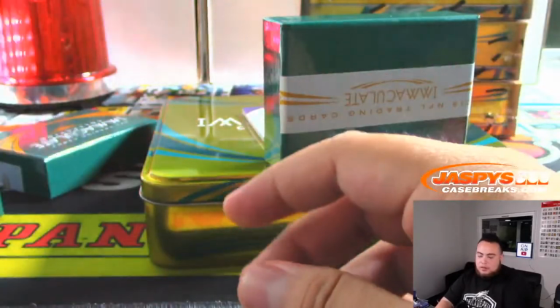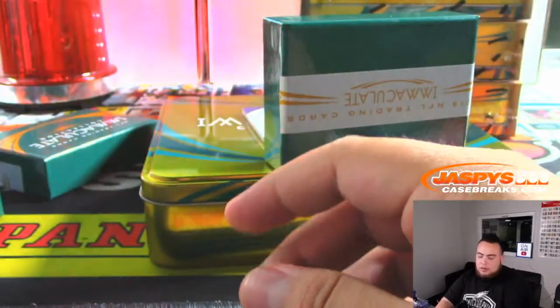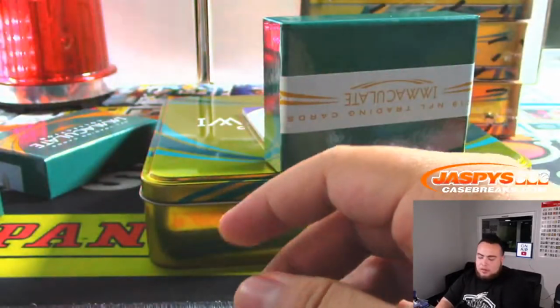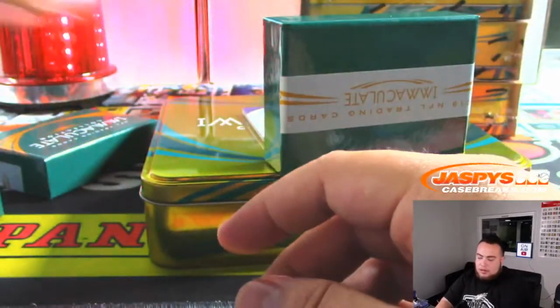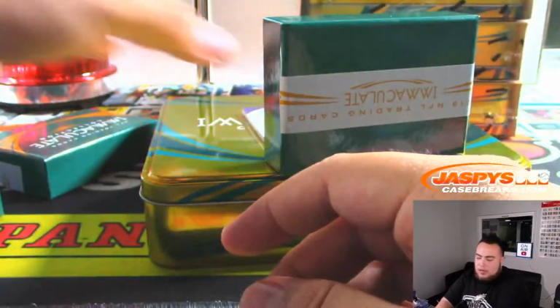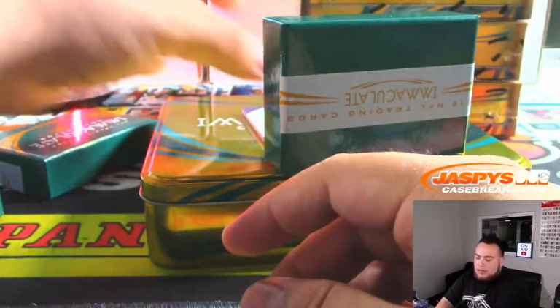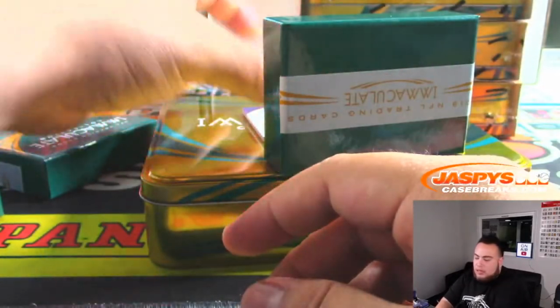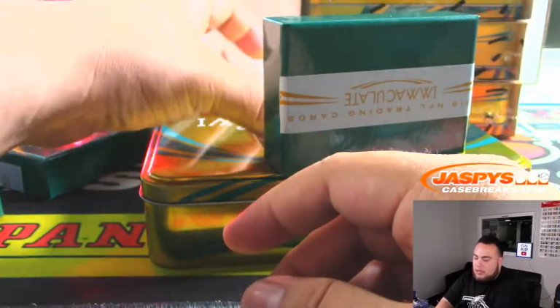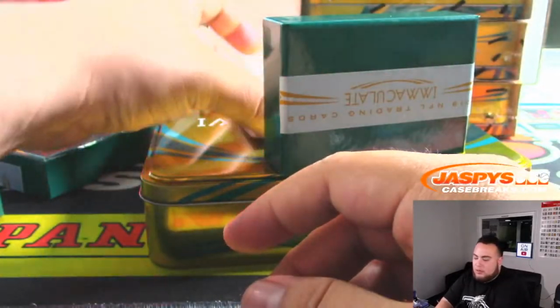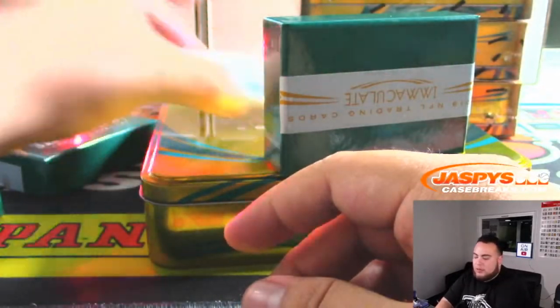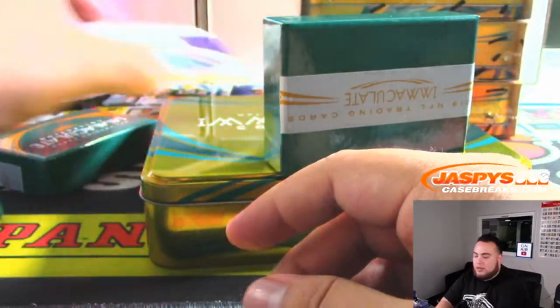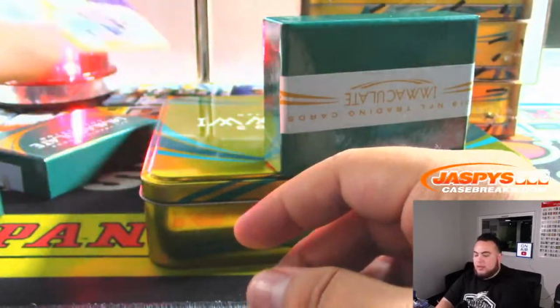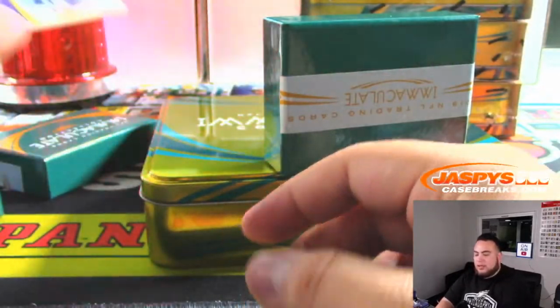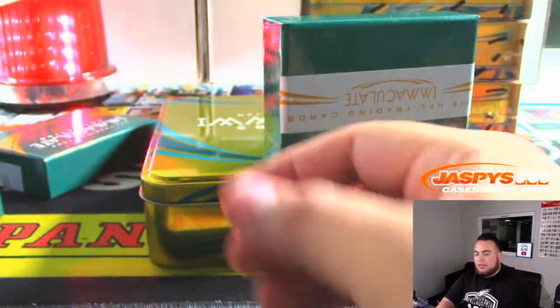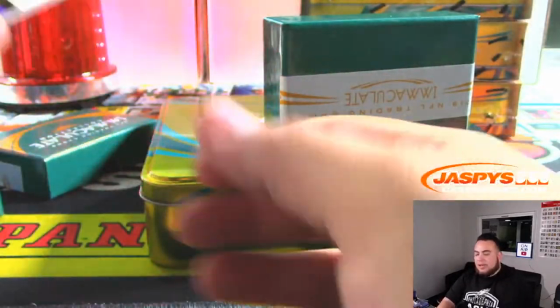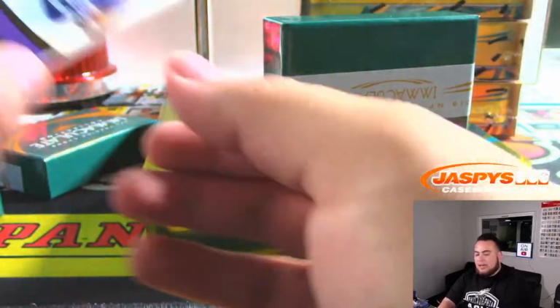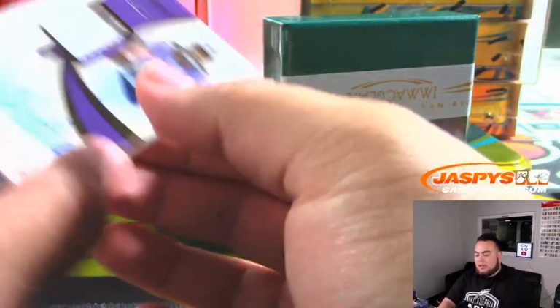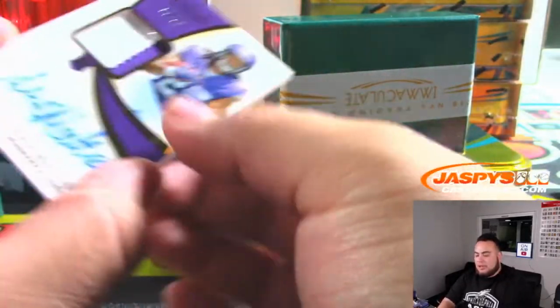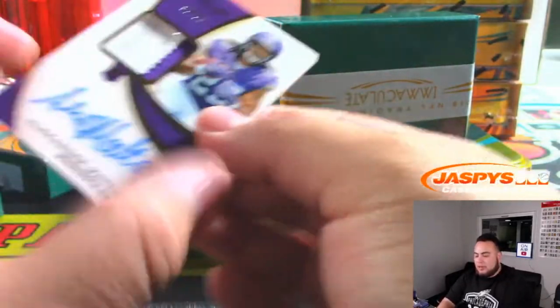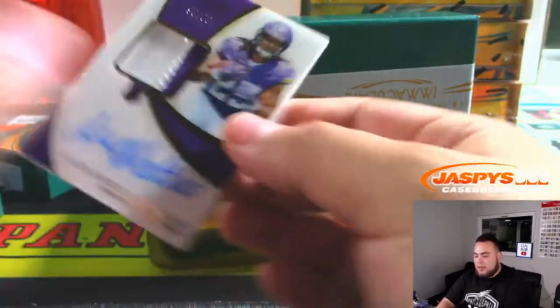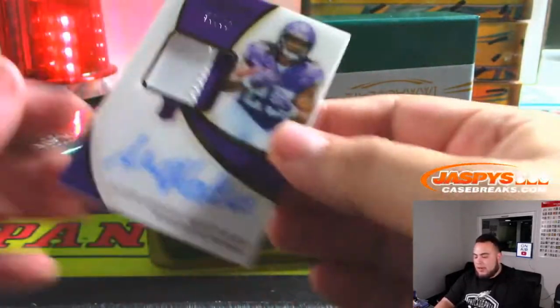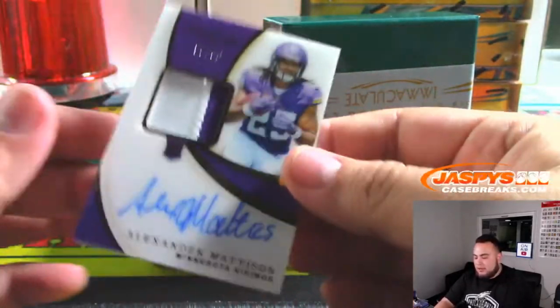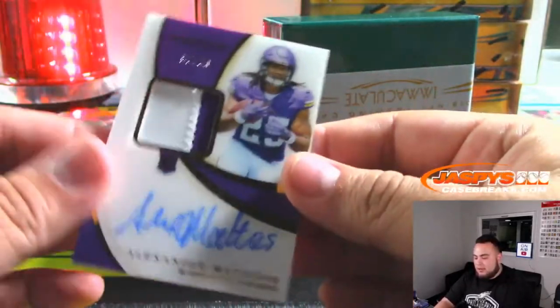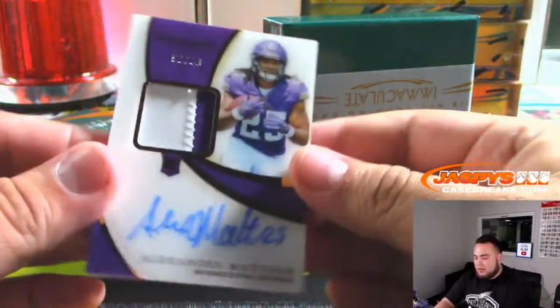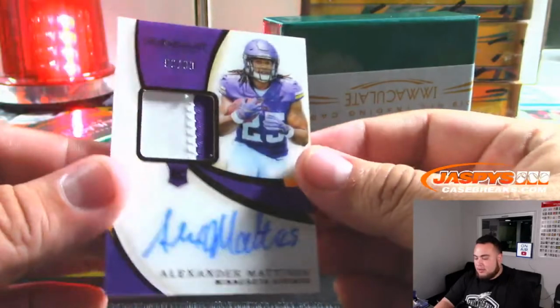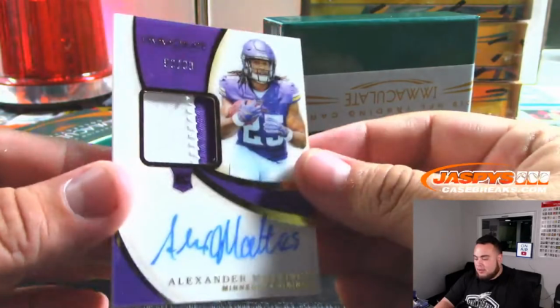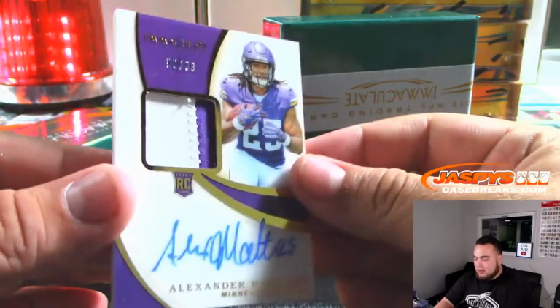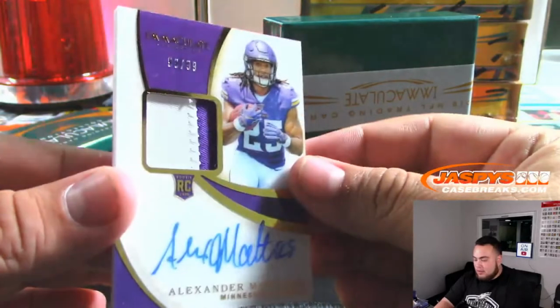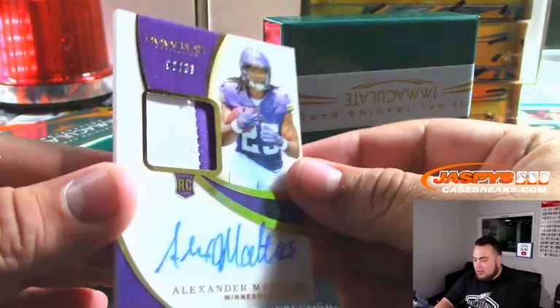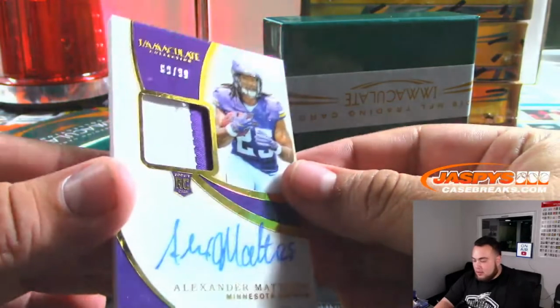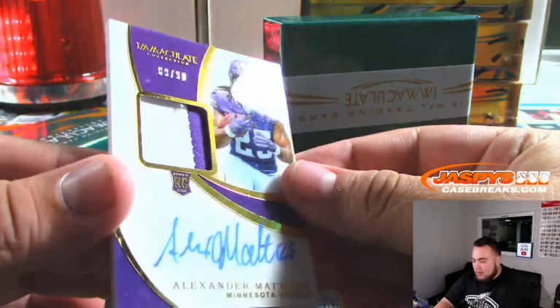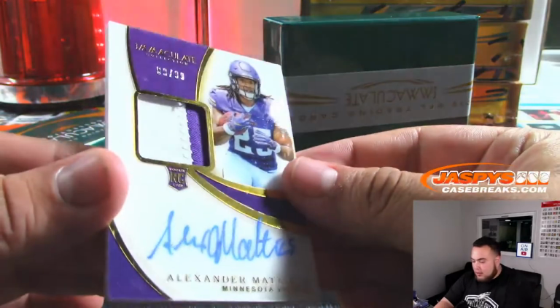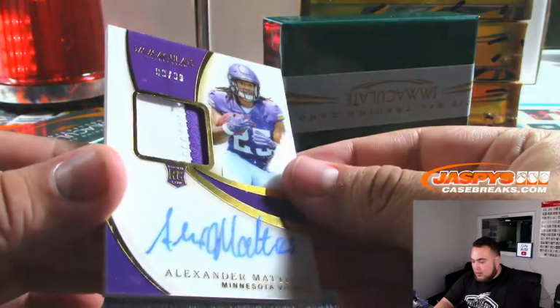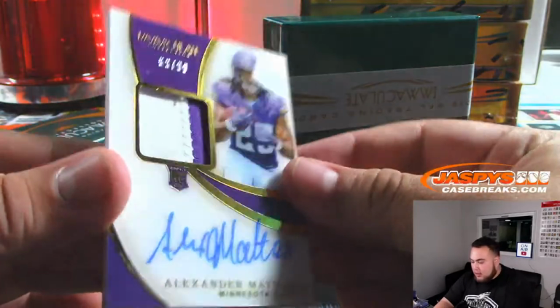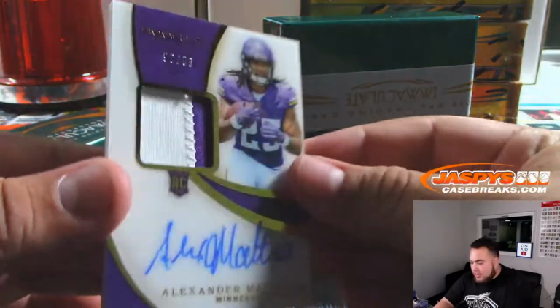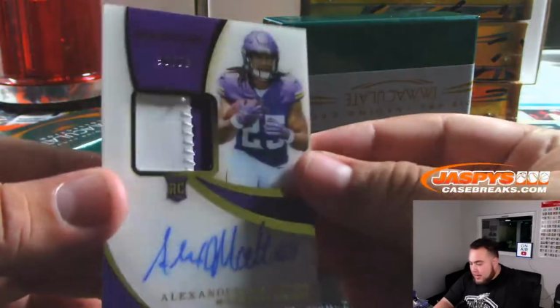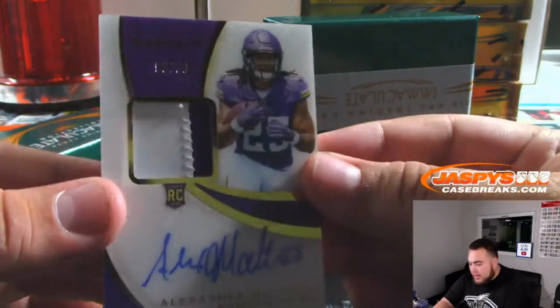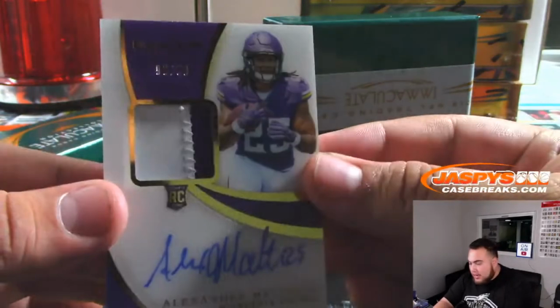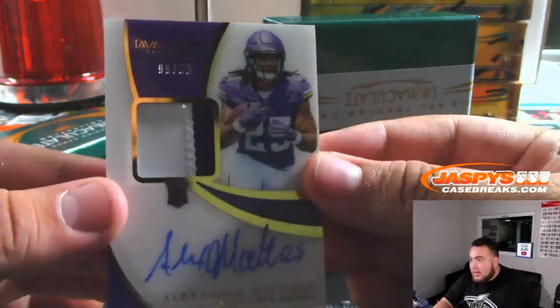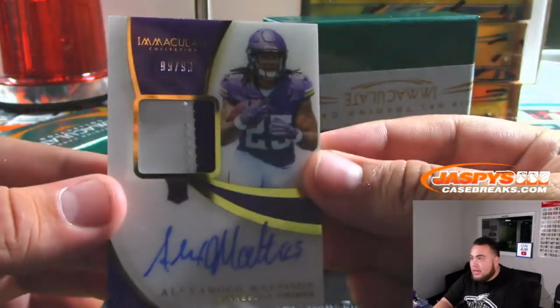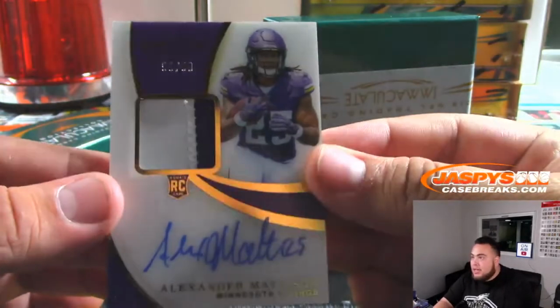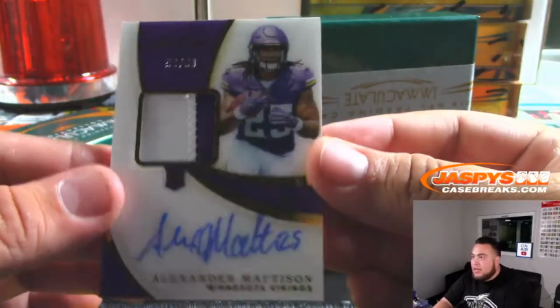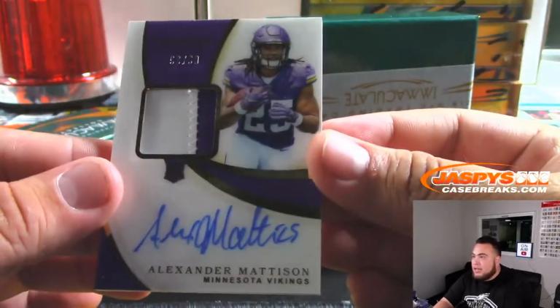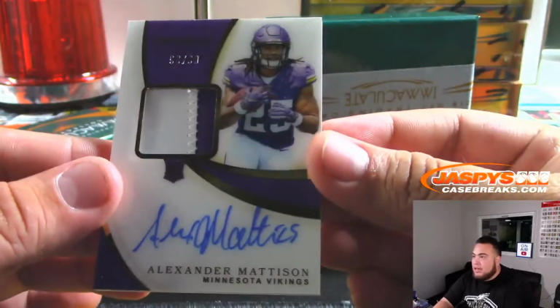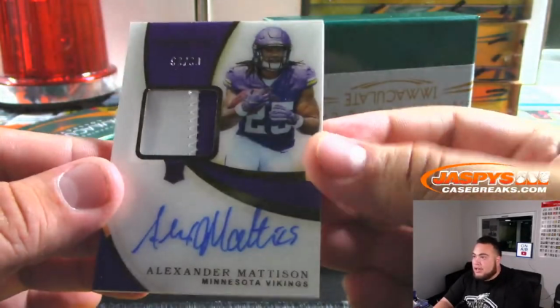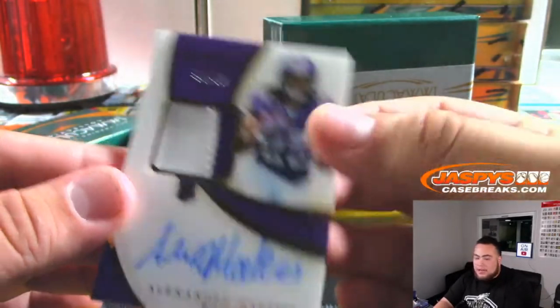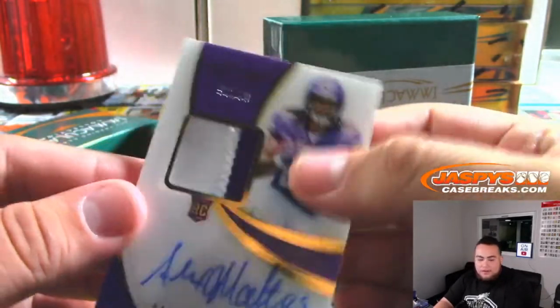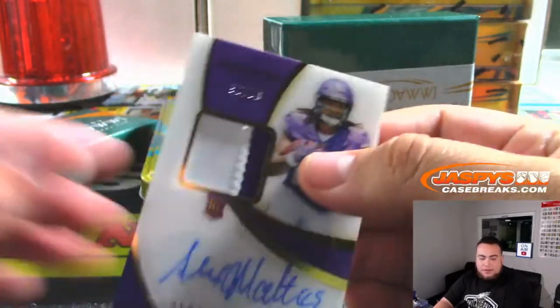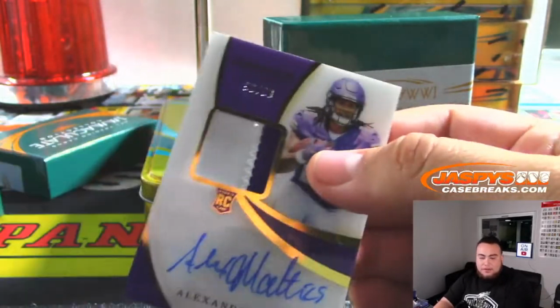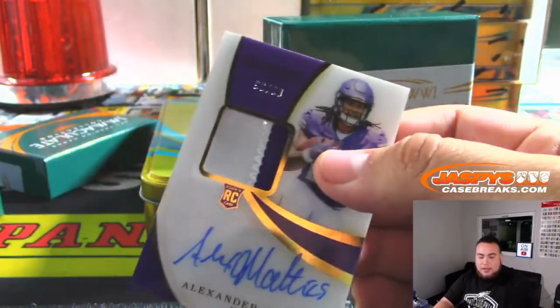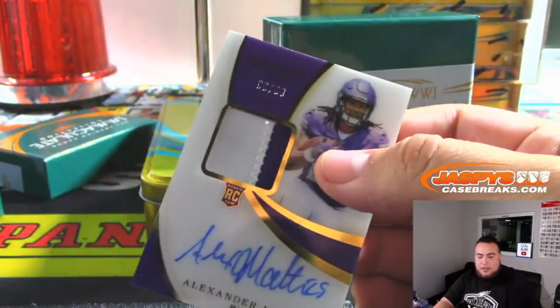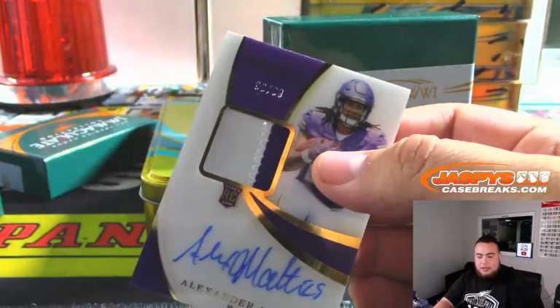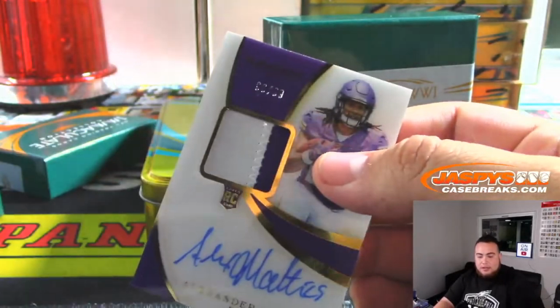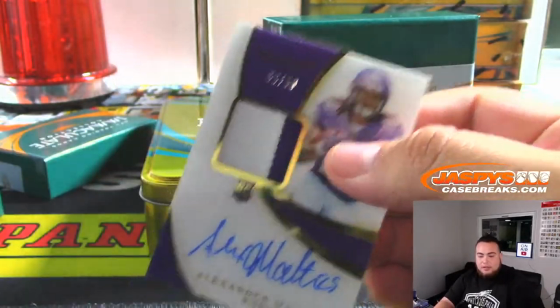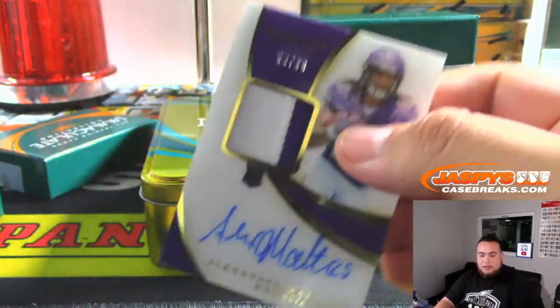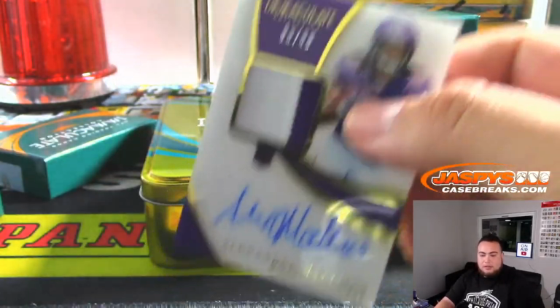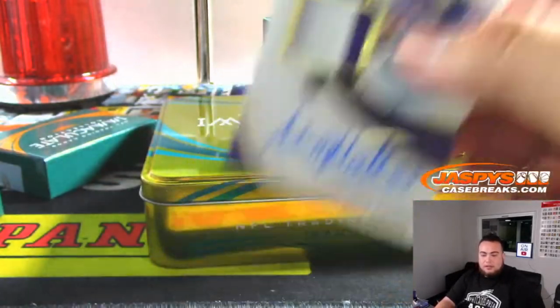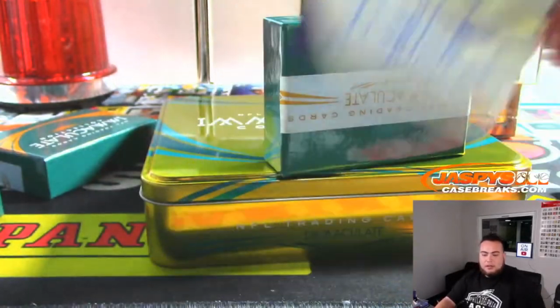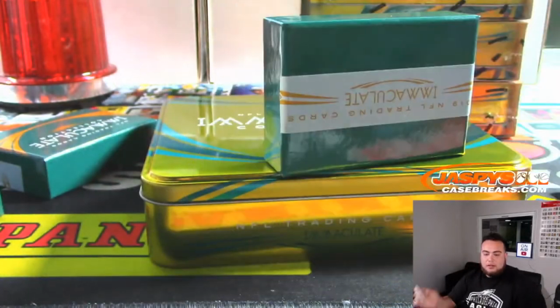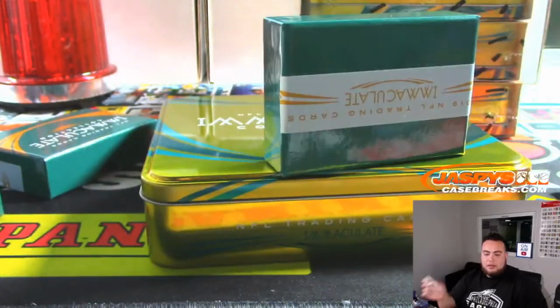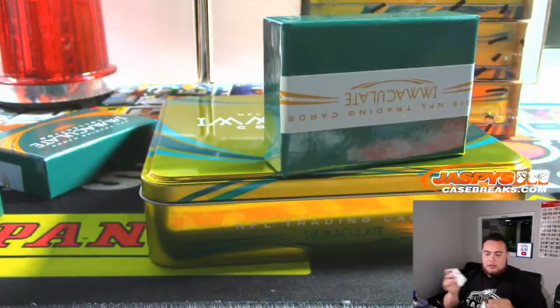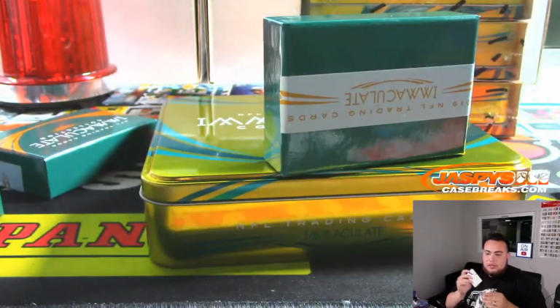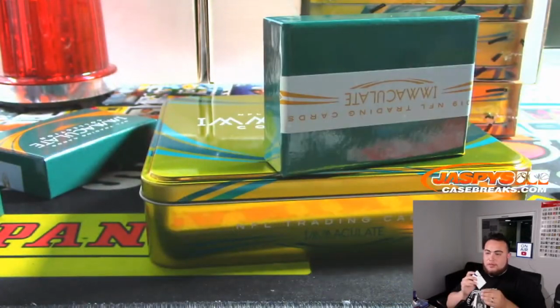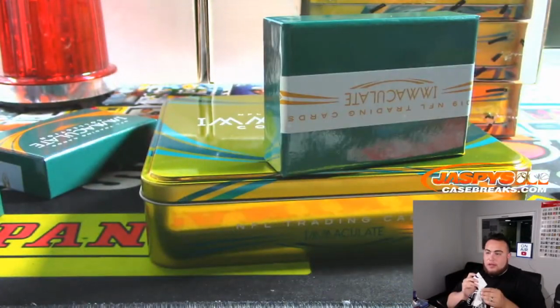And the last one here is Alexander Matheson, 99 out of 99, for the Vikings — Steve Lock.